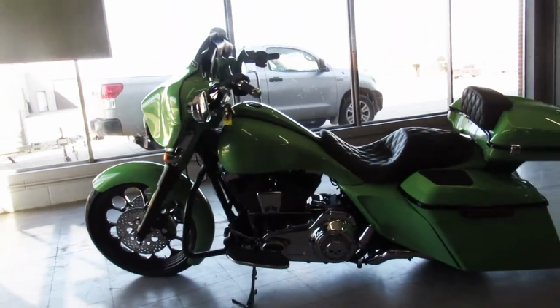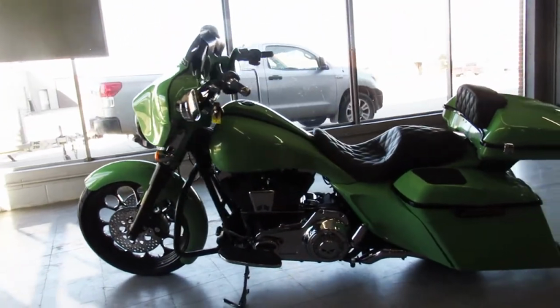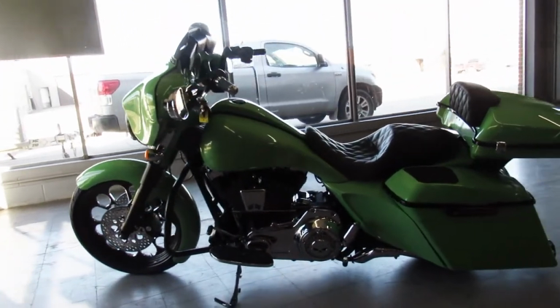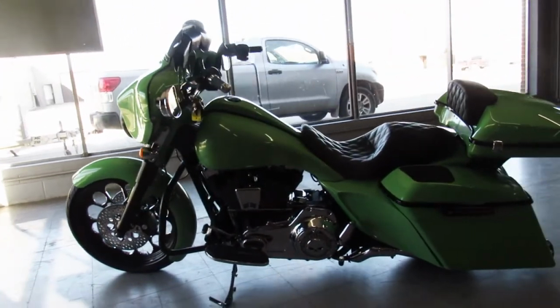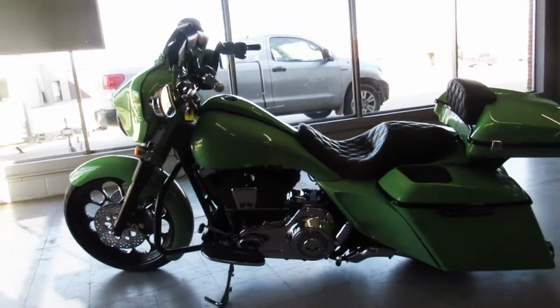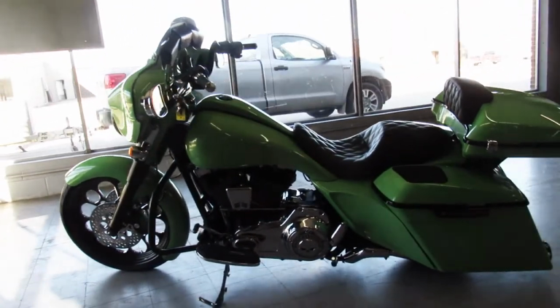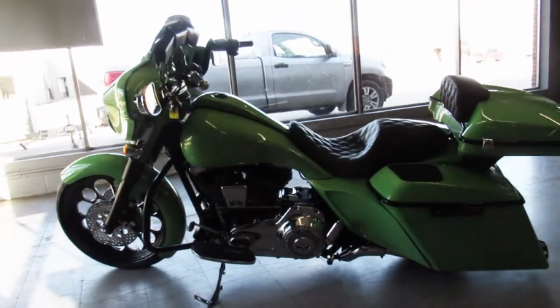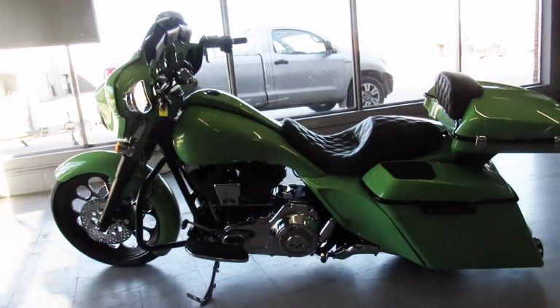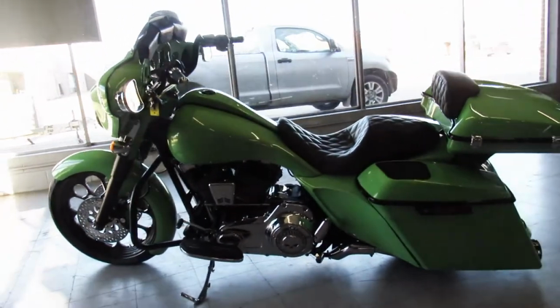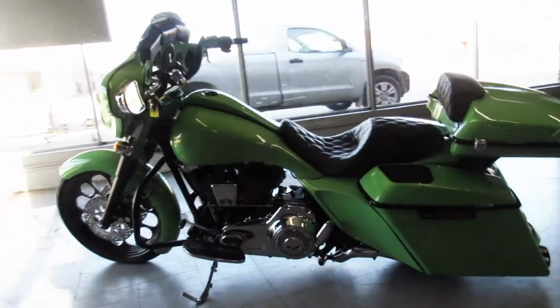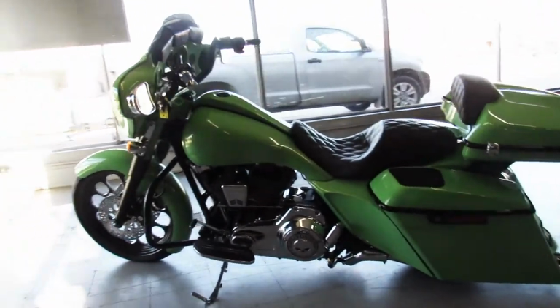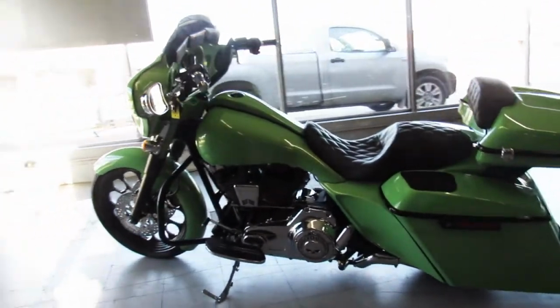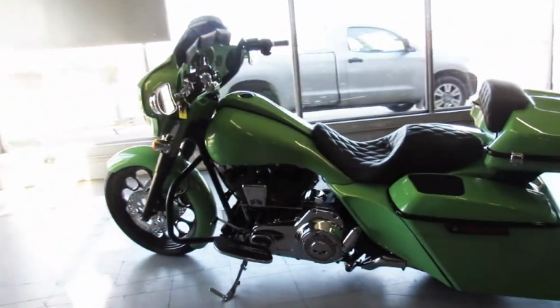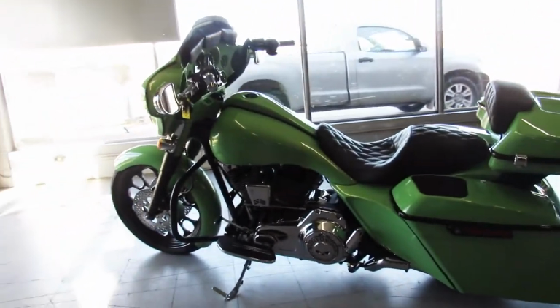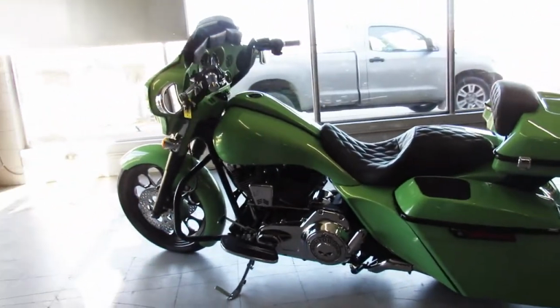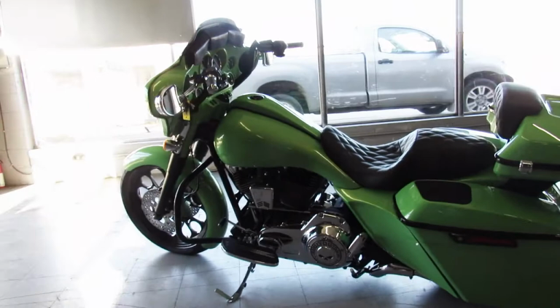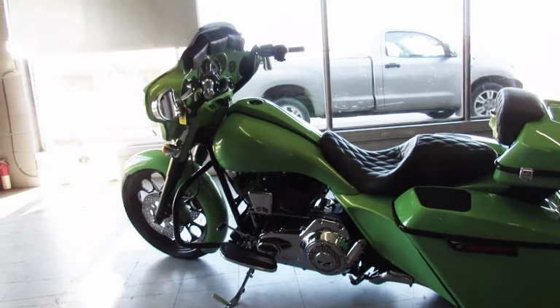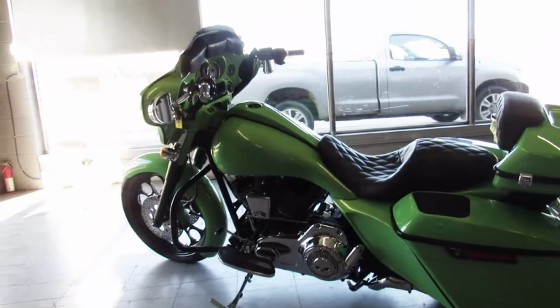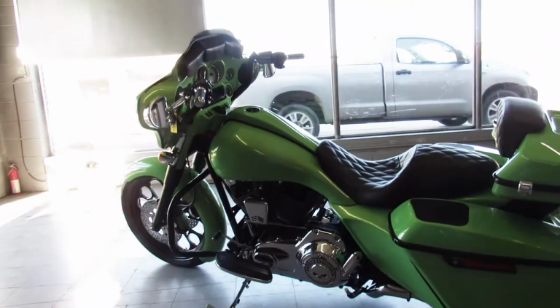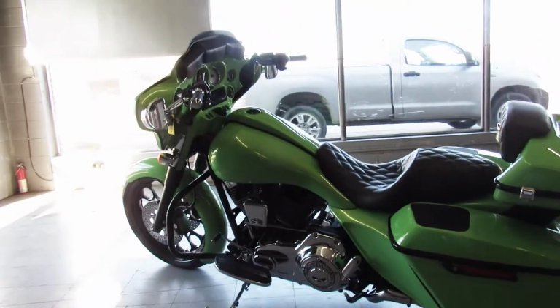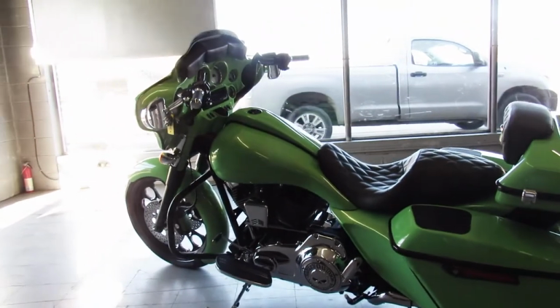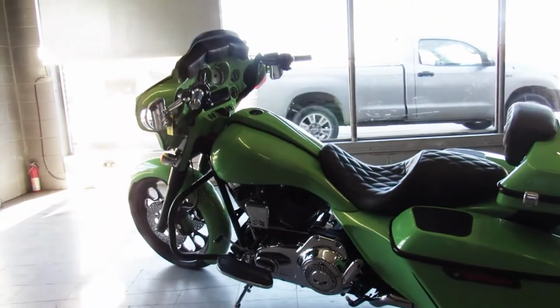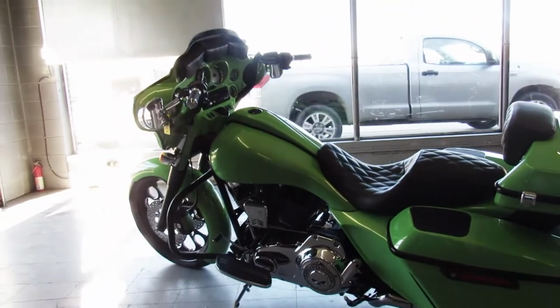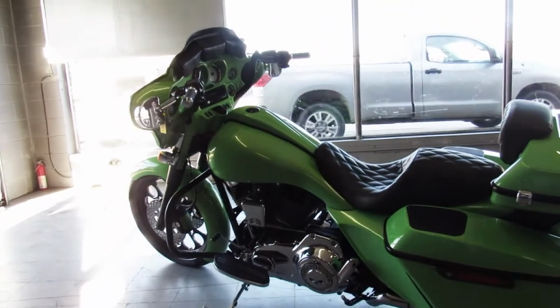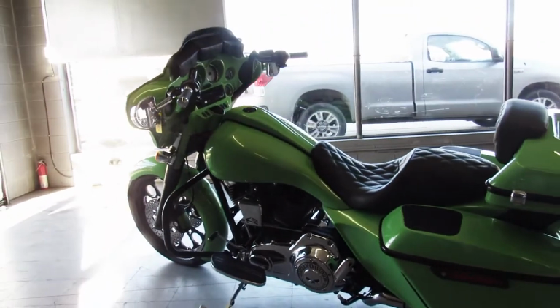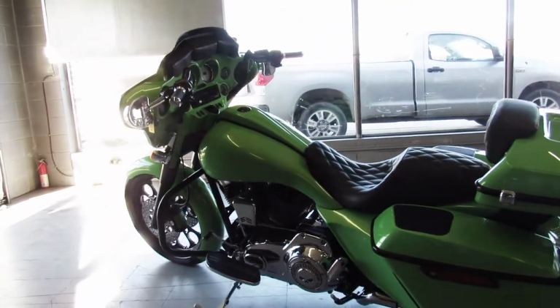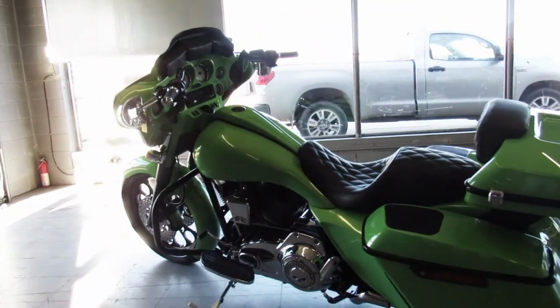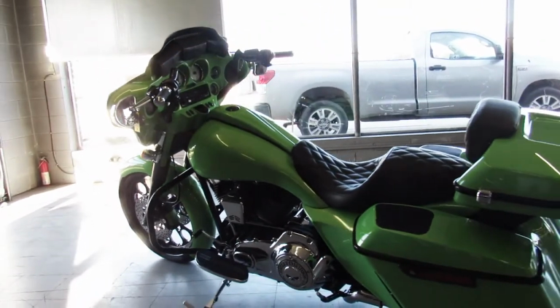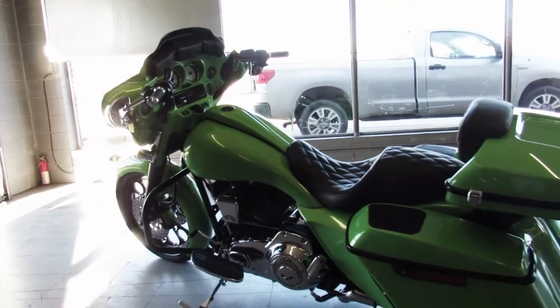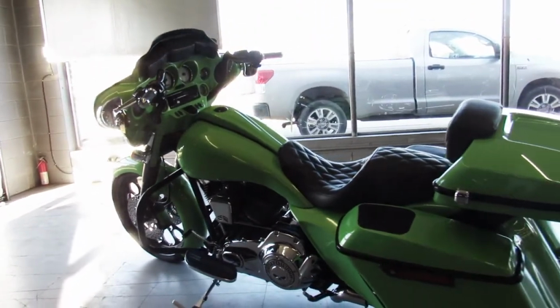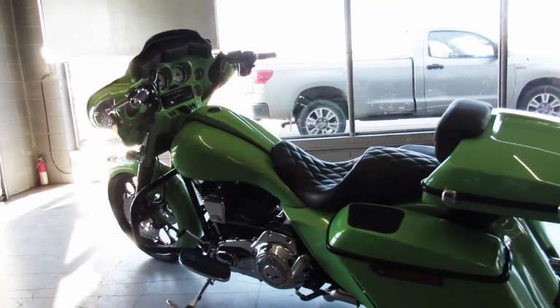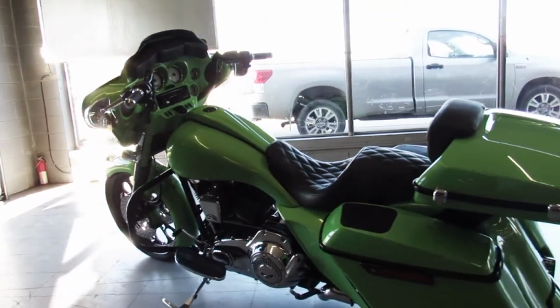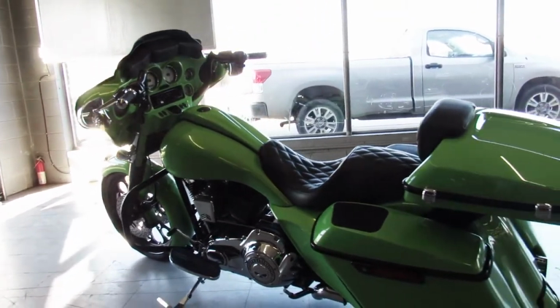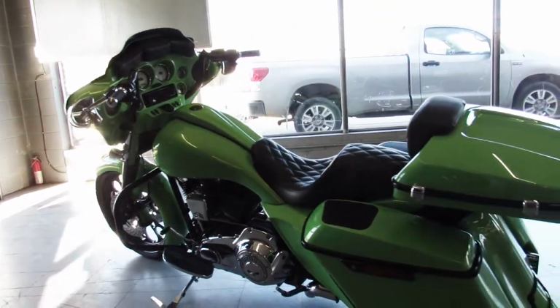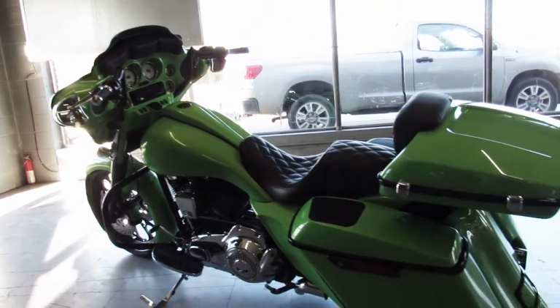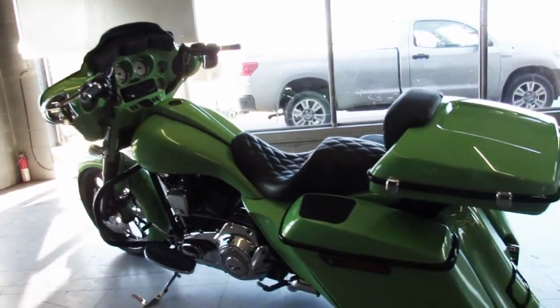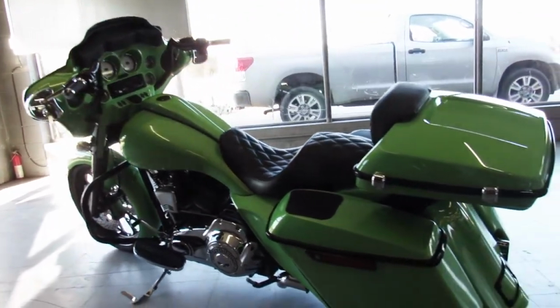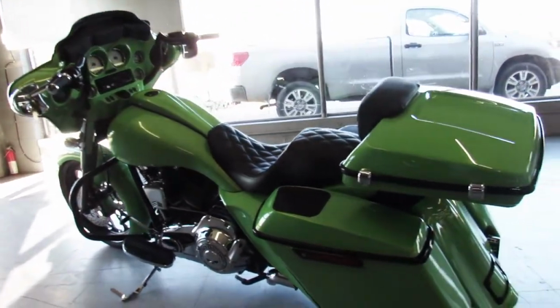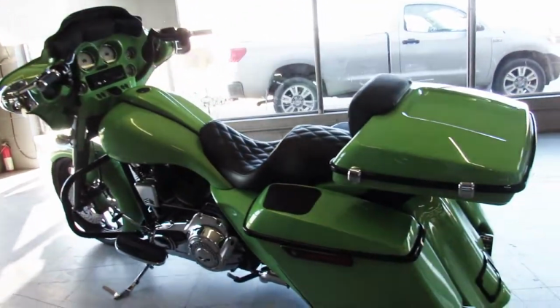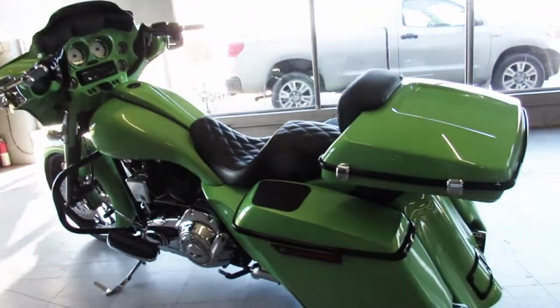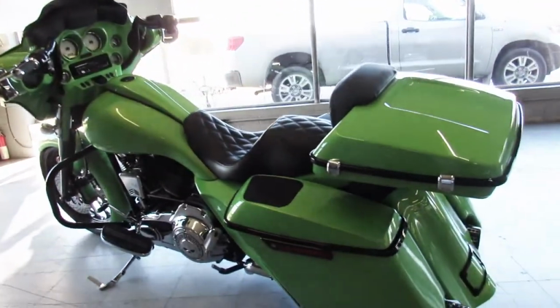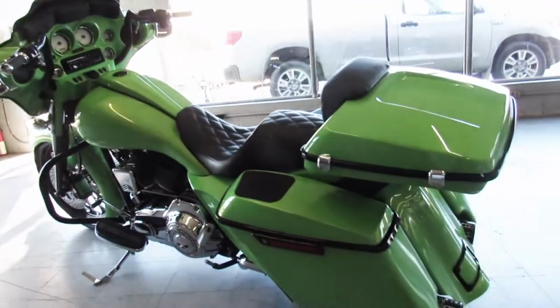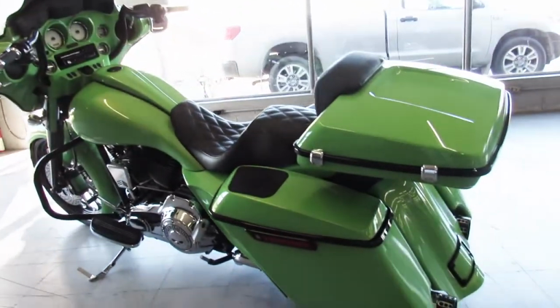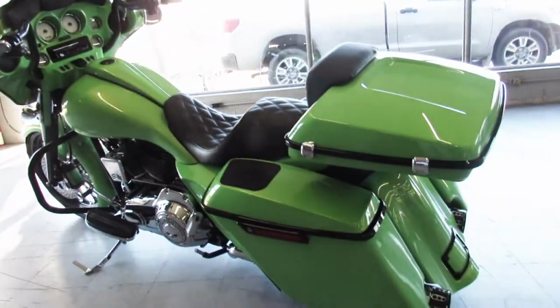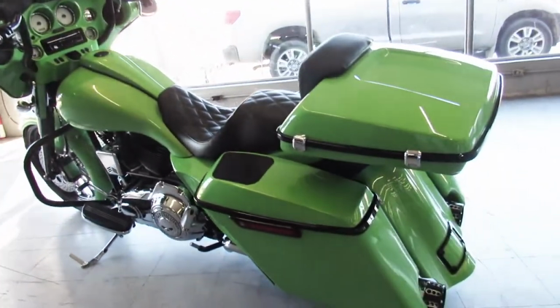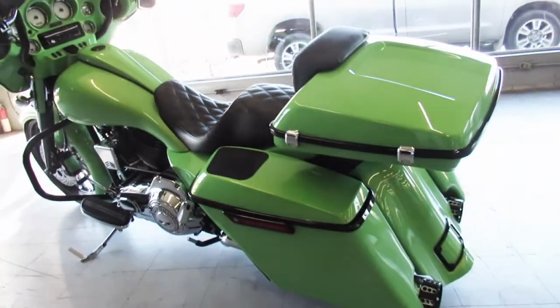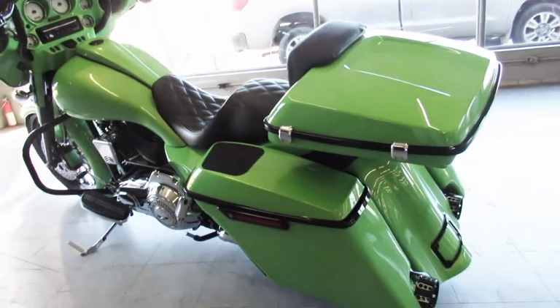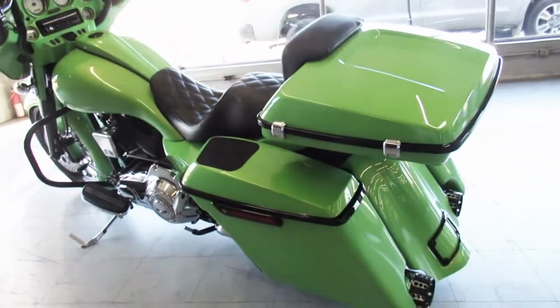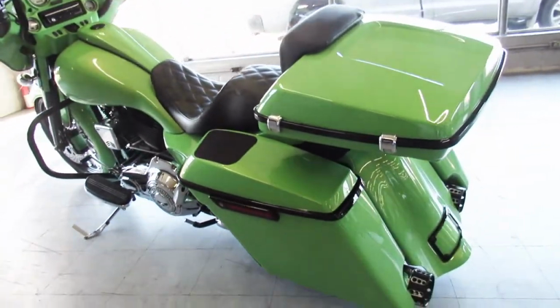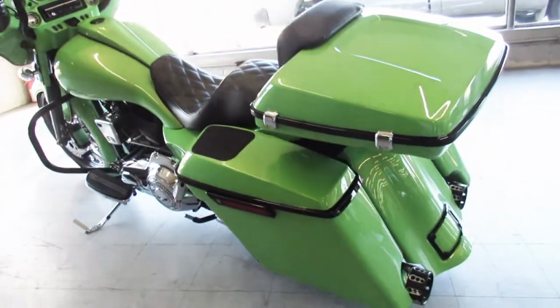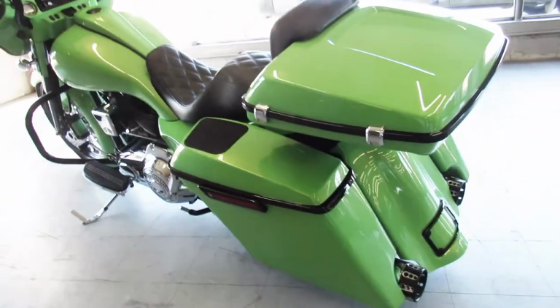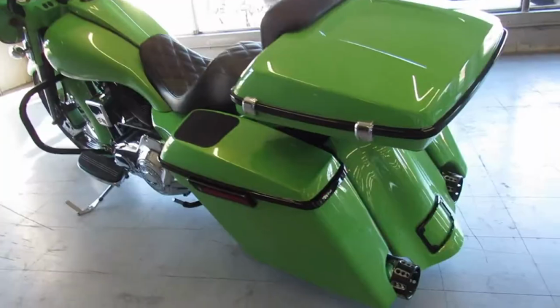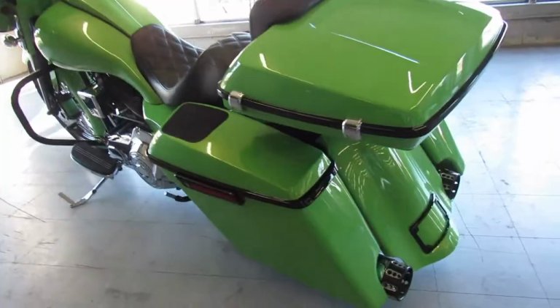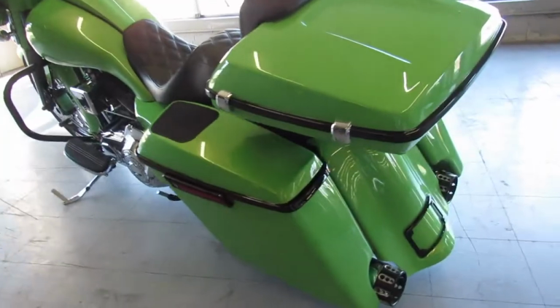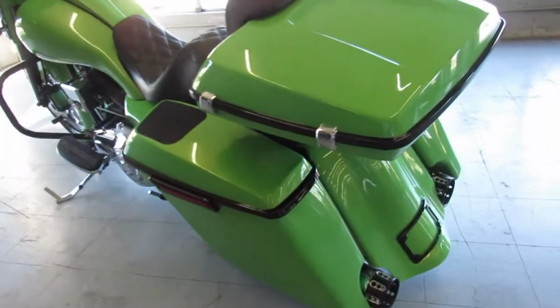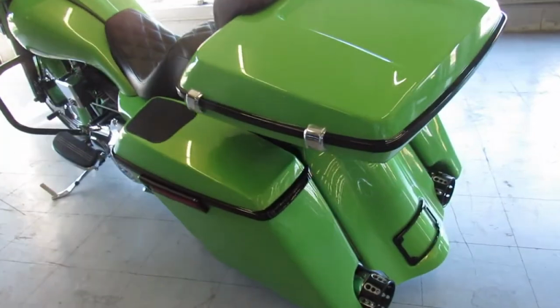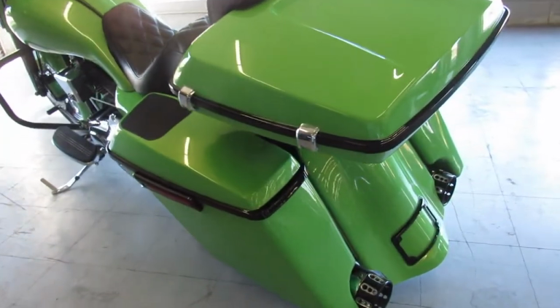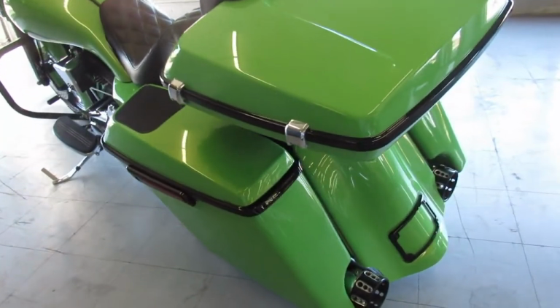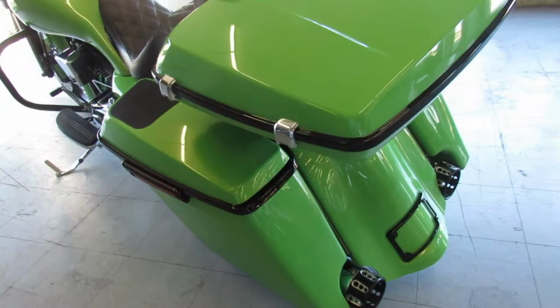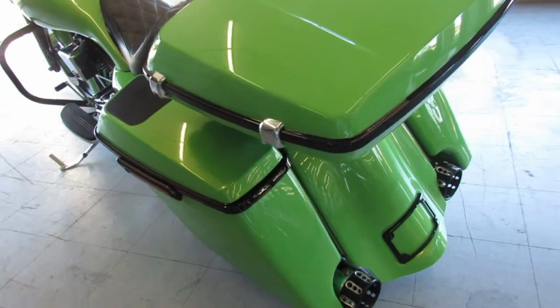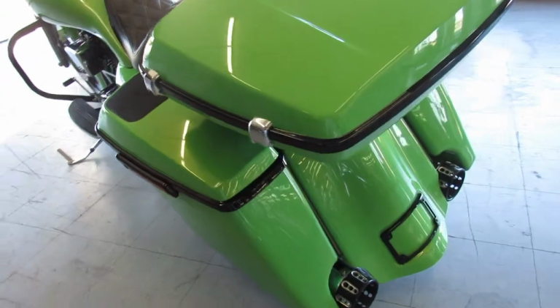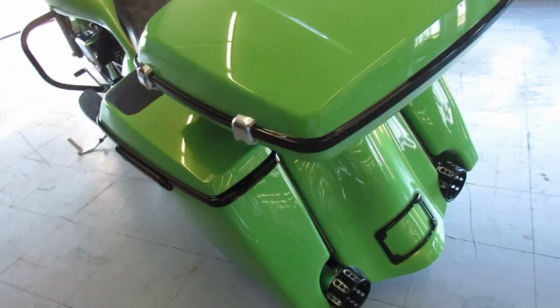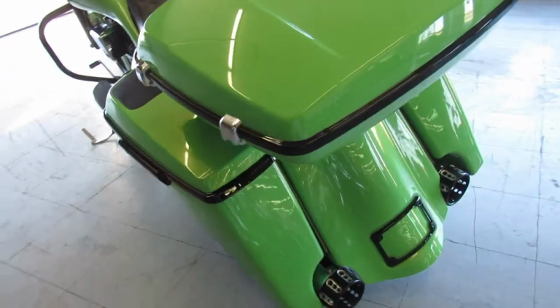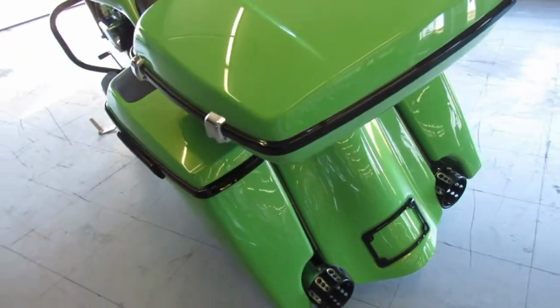Extended side covers, extended gas tank, low profile trunk, custom seat, and Vance and Hines exhaust.